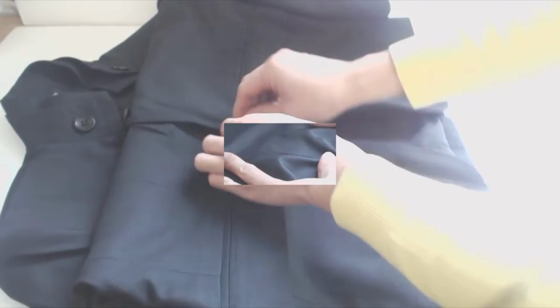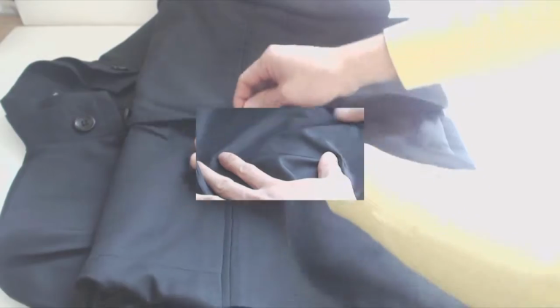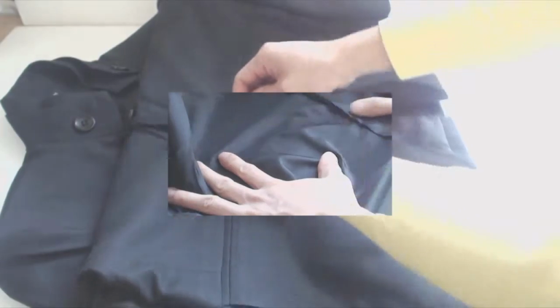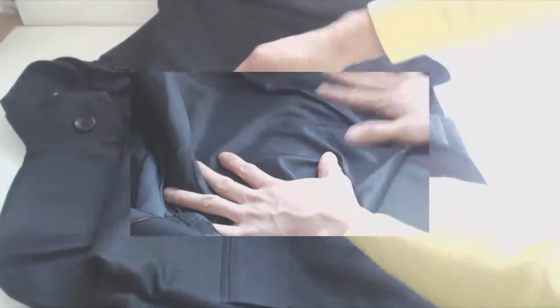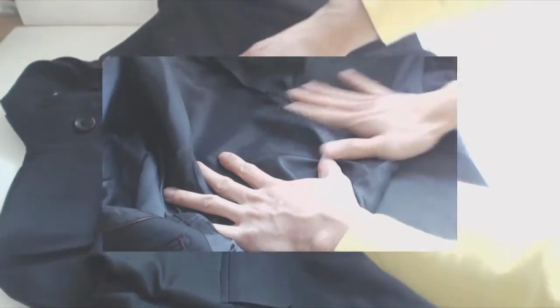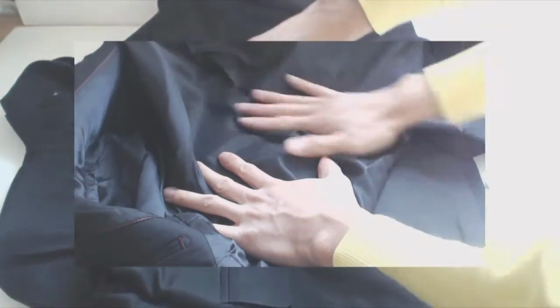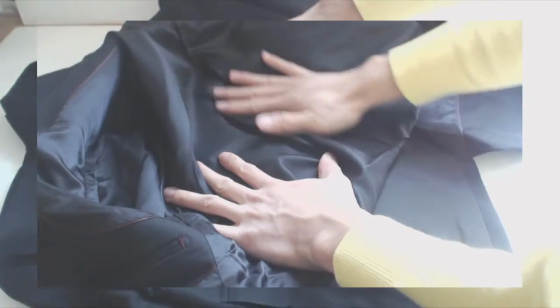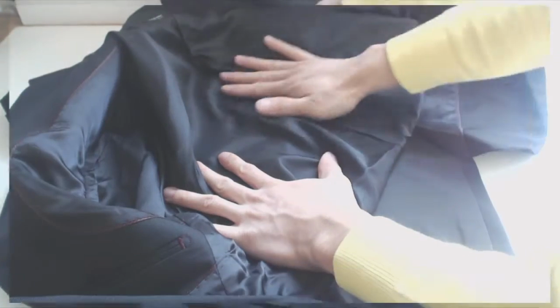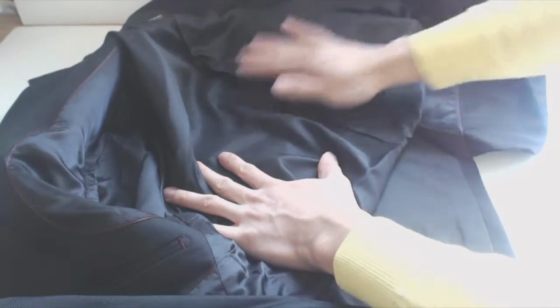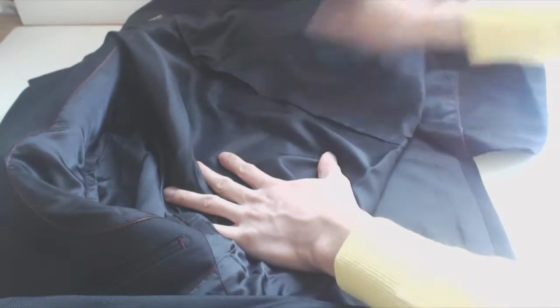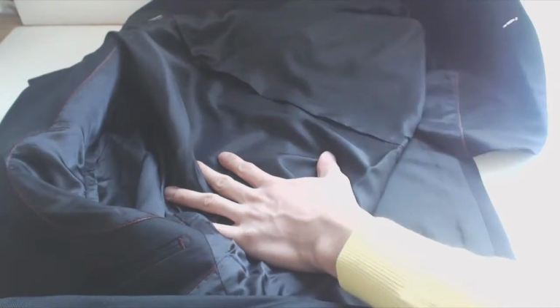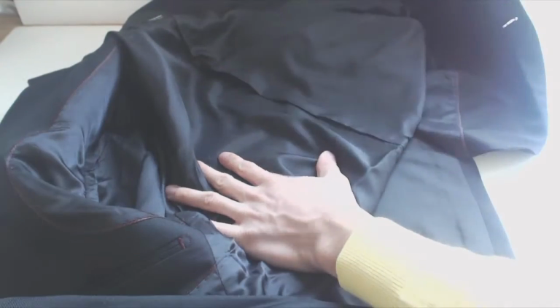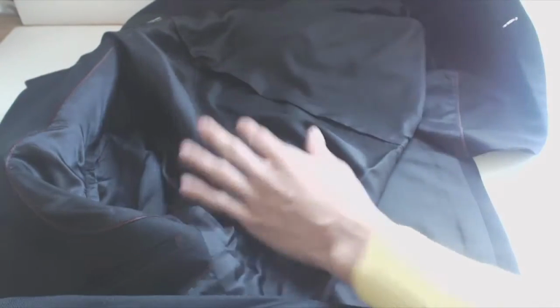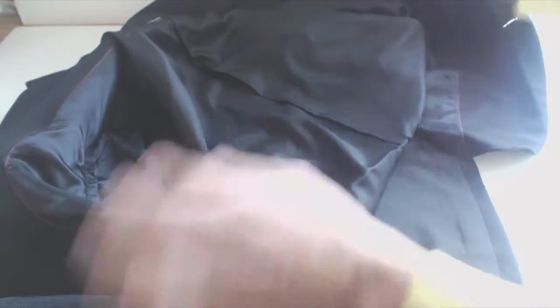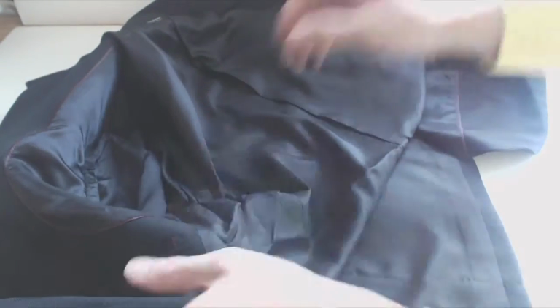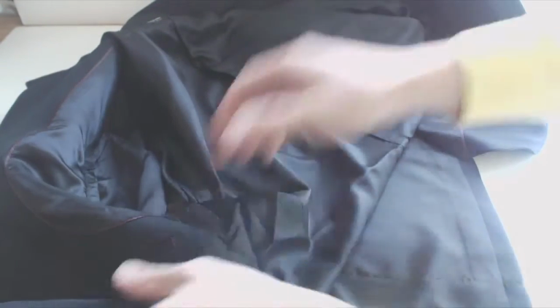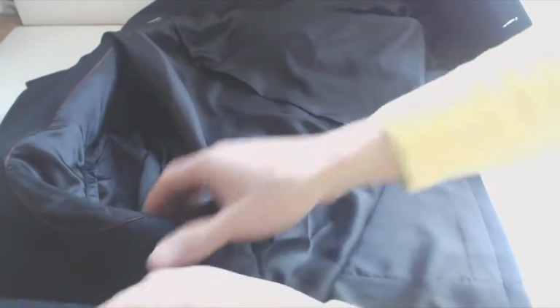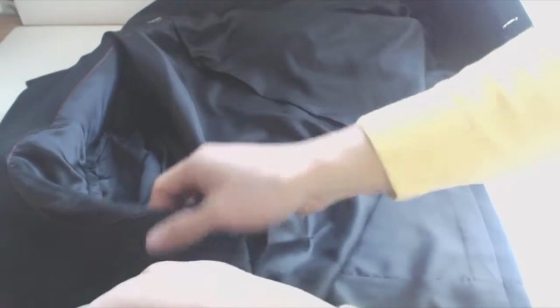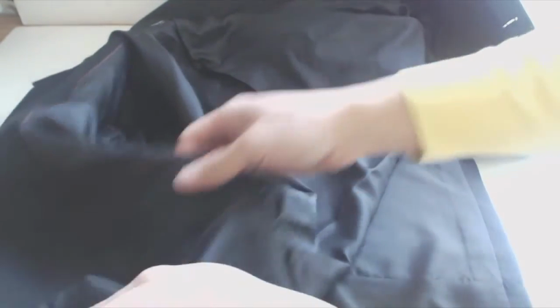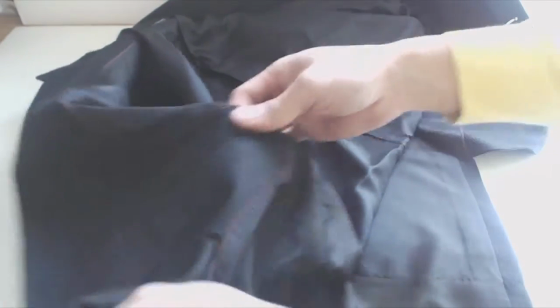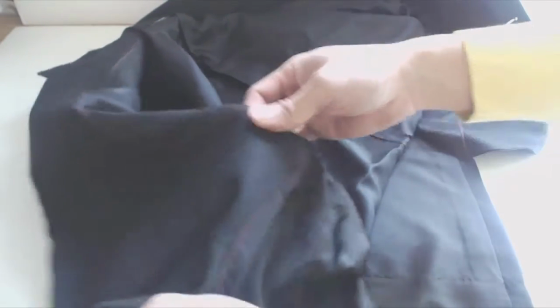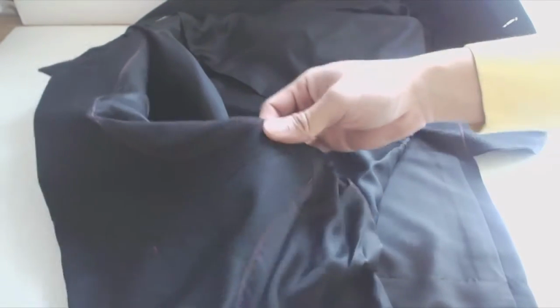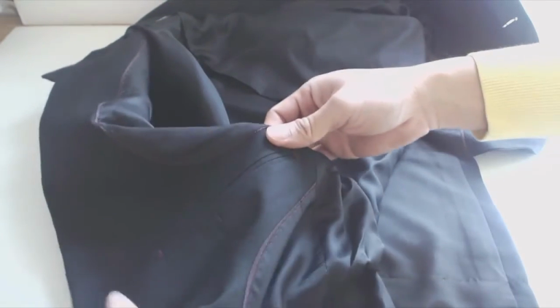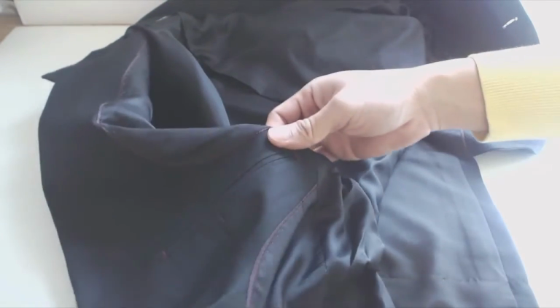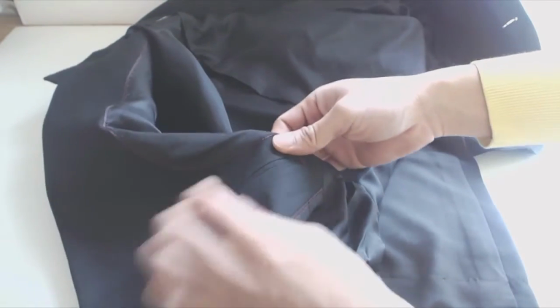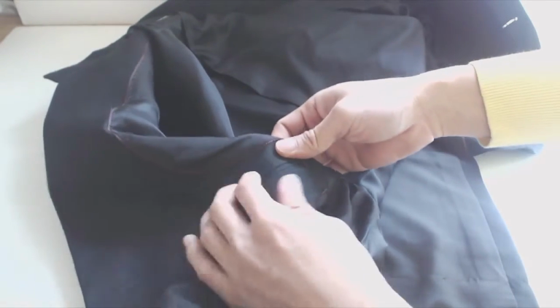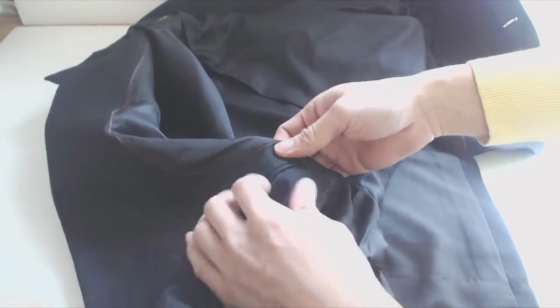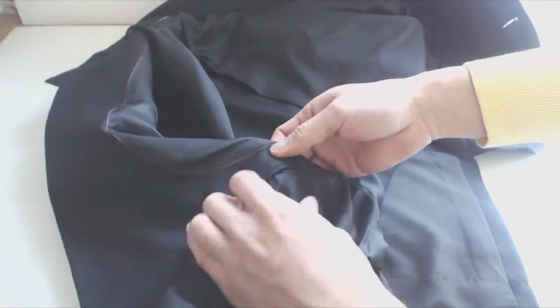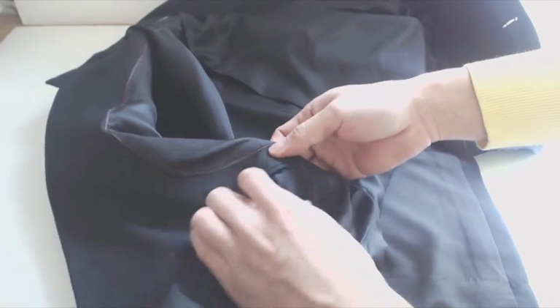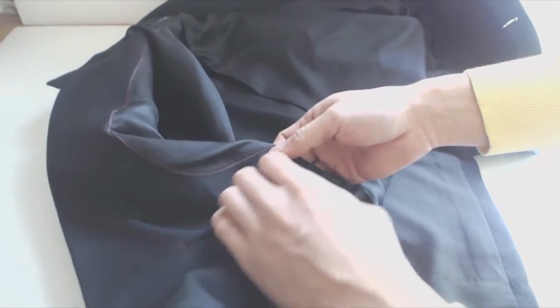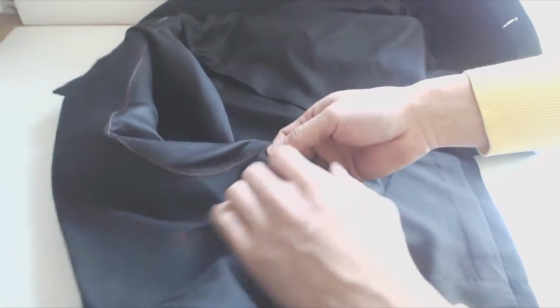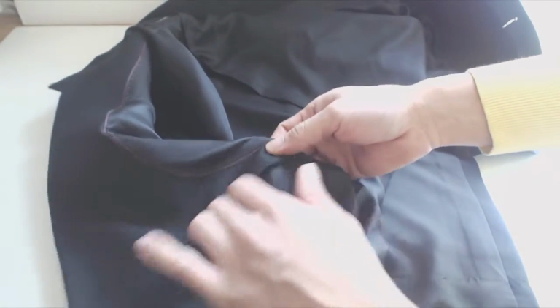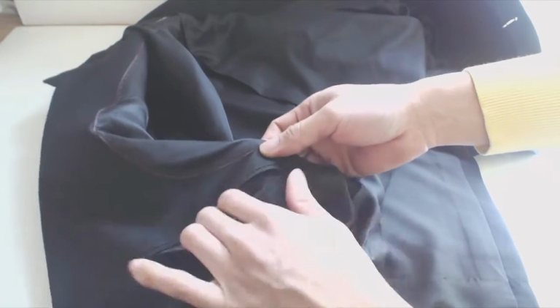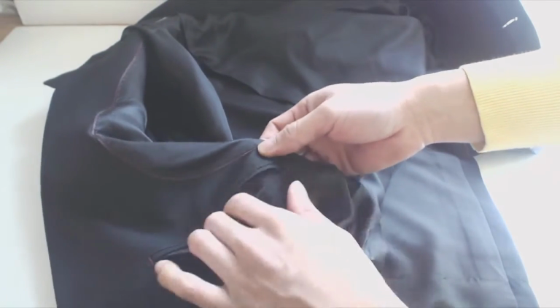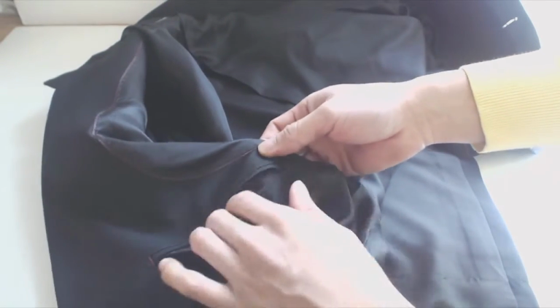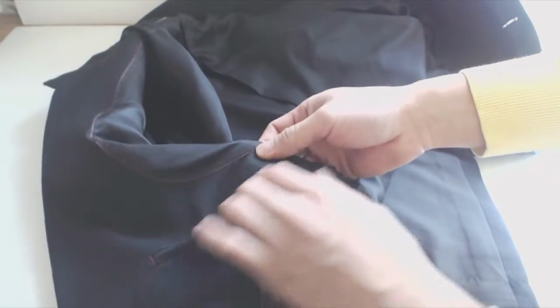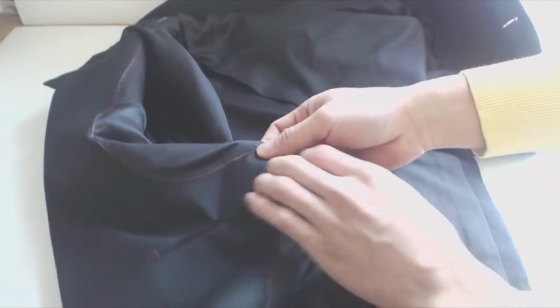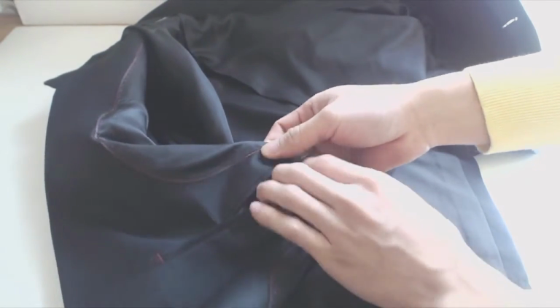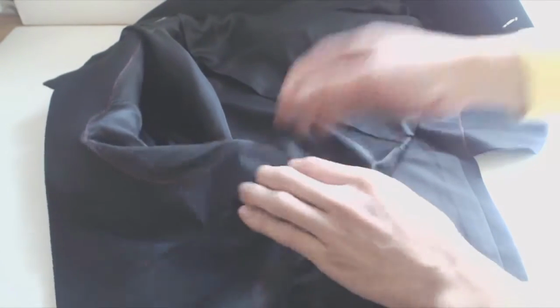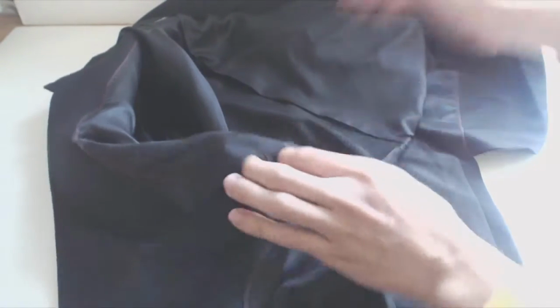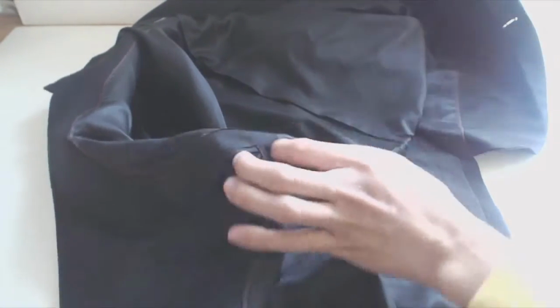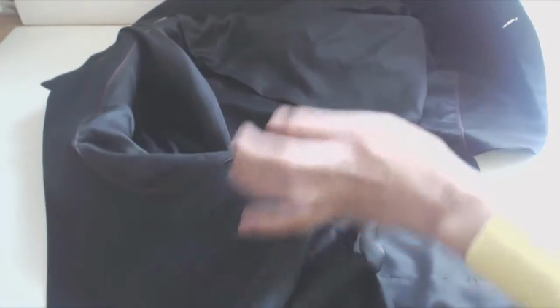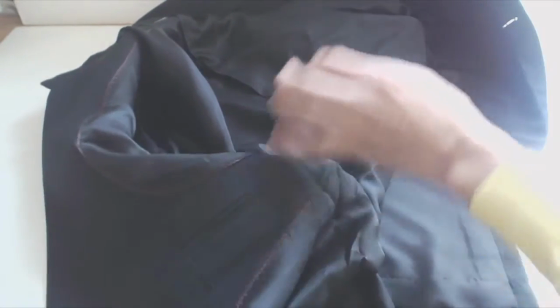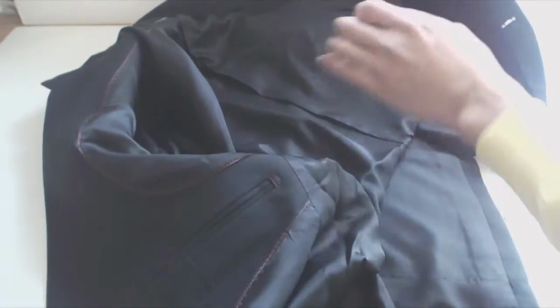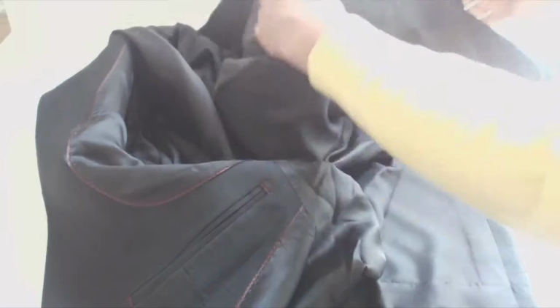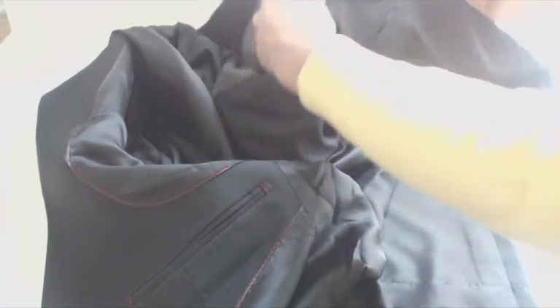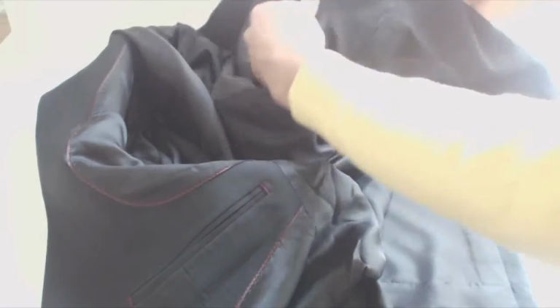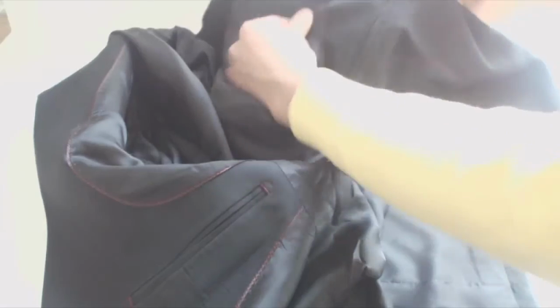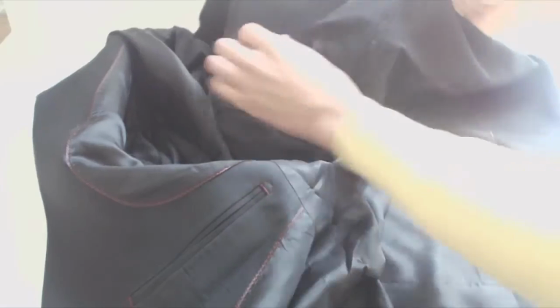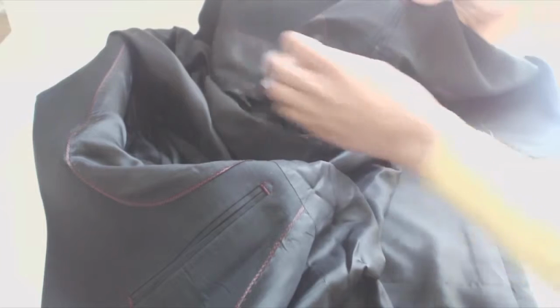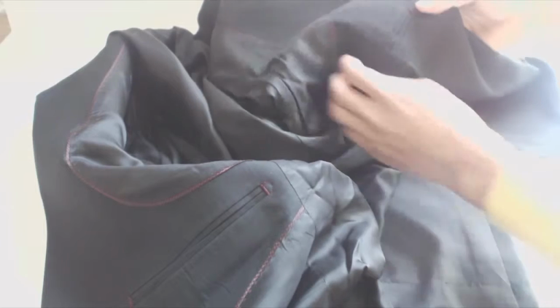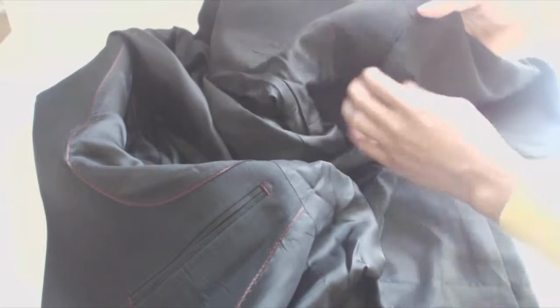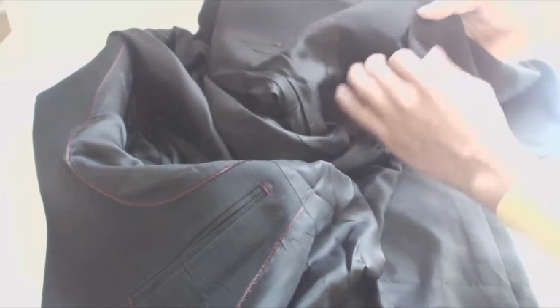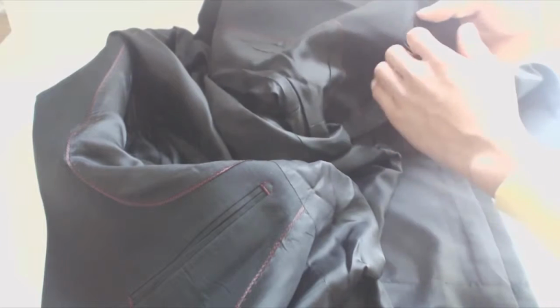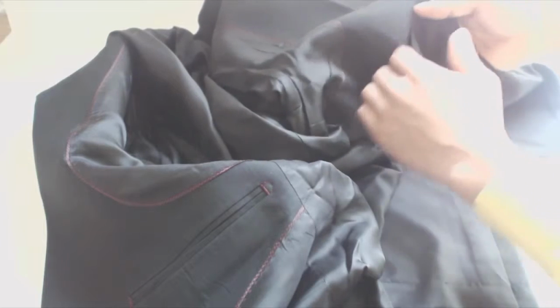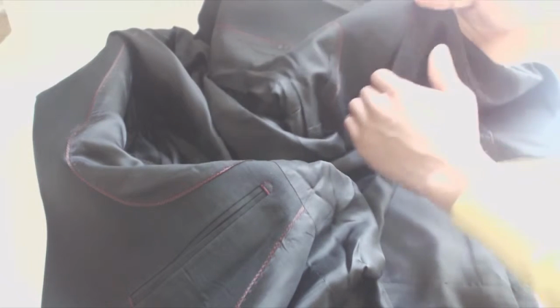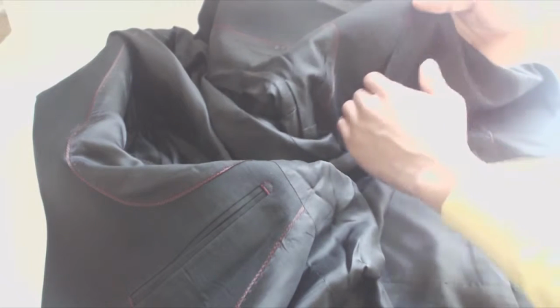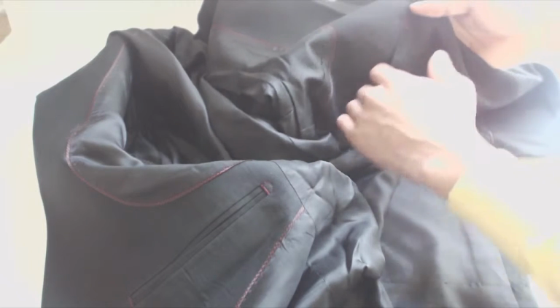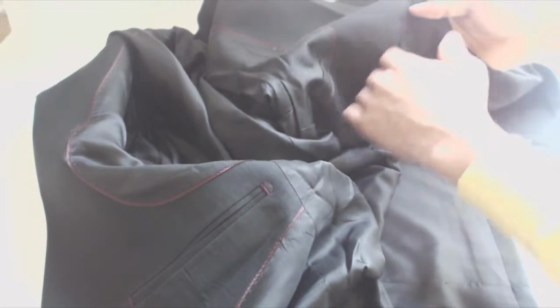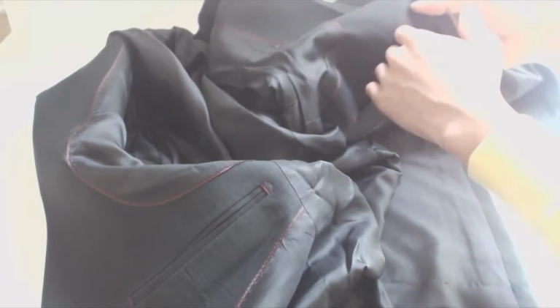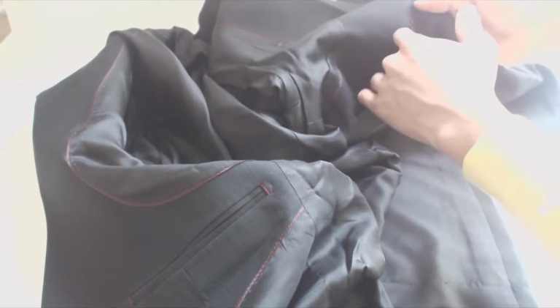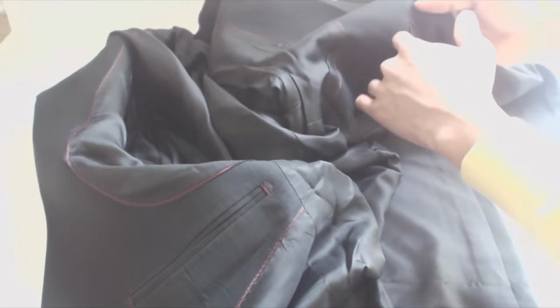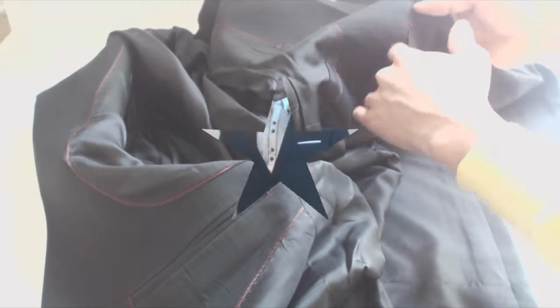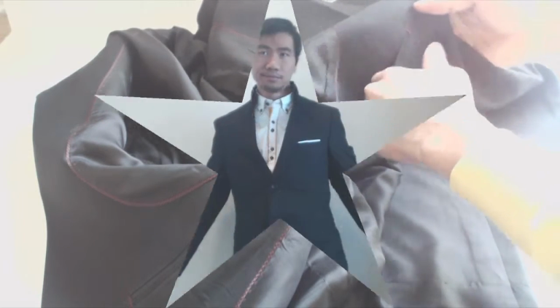The inside of the jacket is lined with sateen, and there are inner pockets on both sides — again, sewn shut when you first receive the jacket.